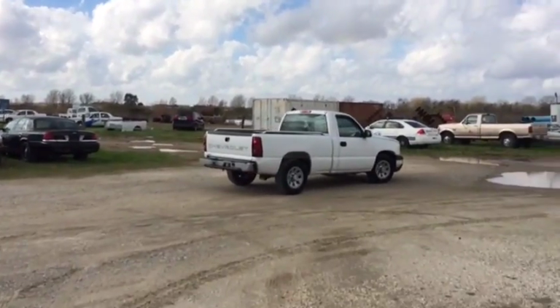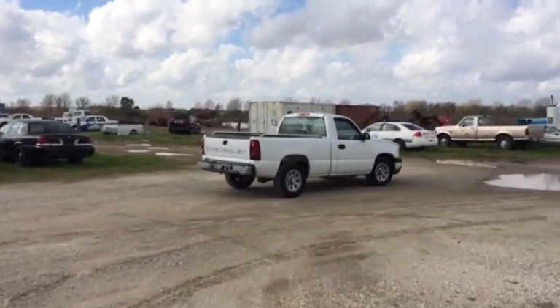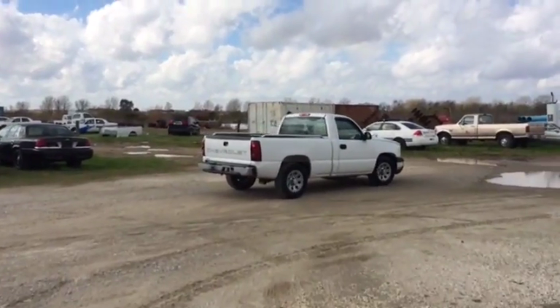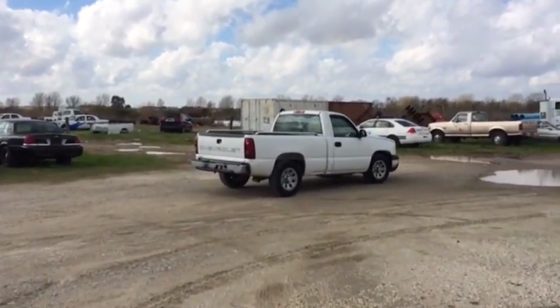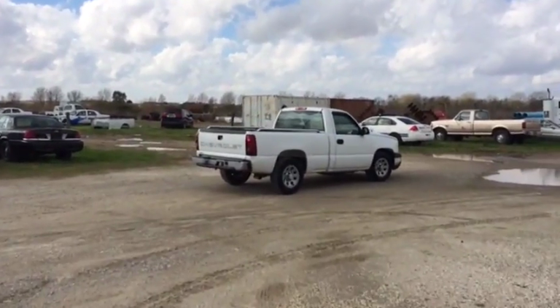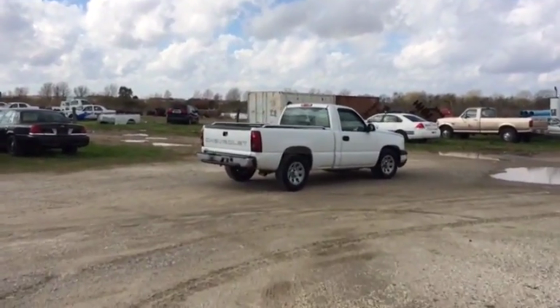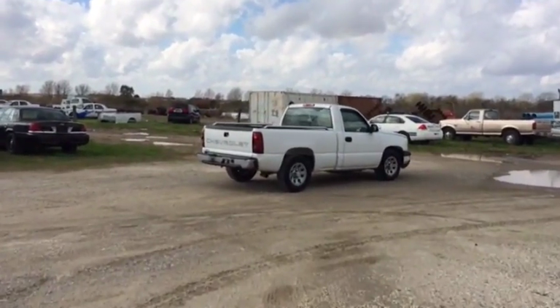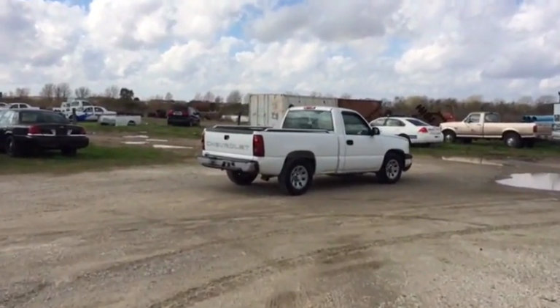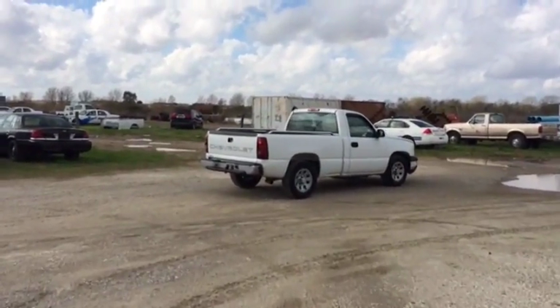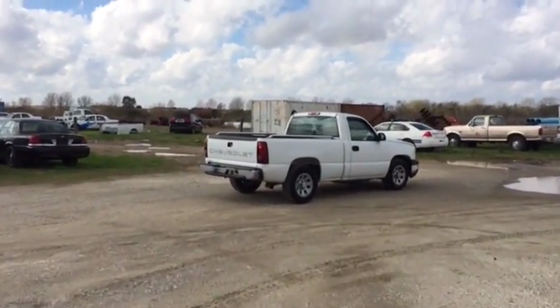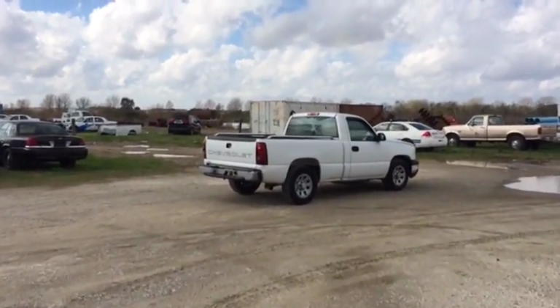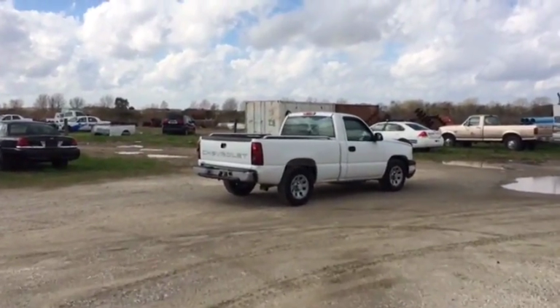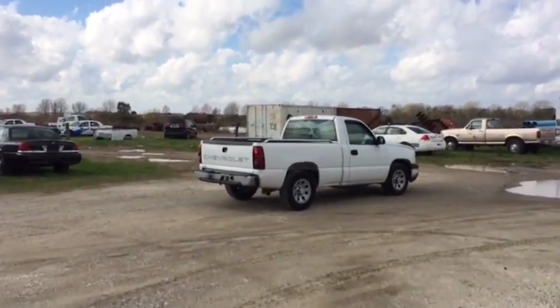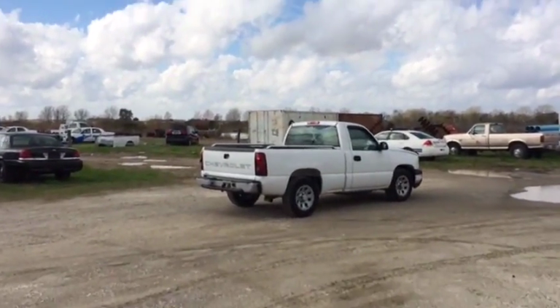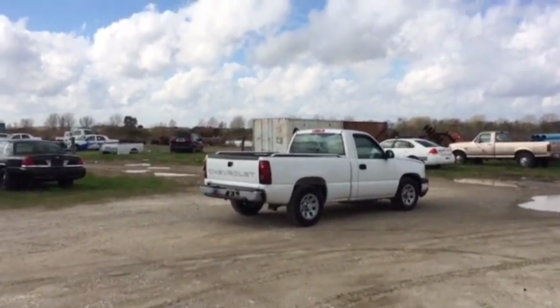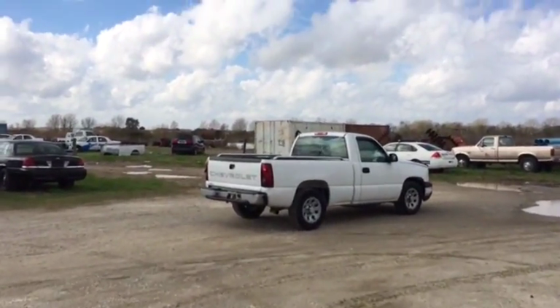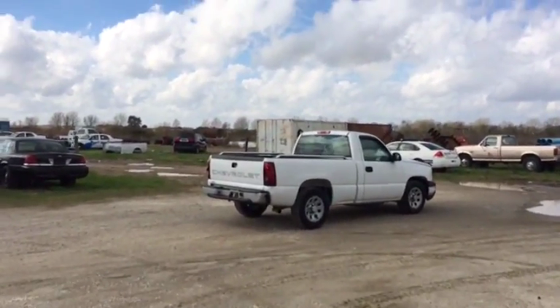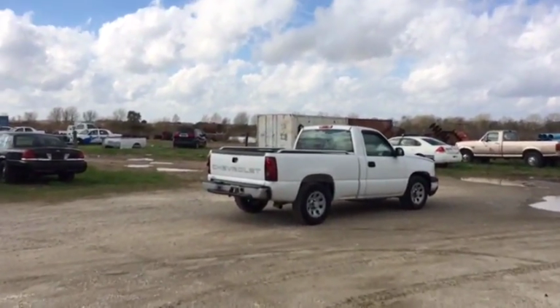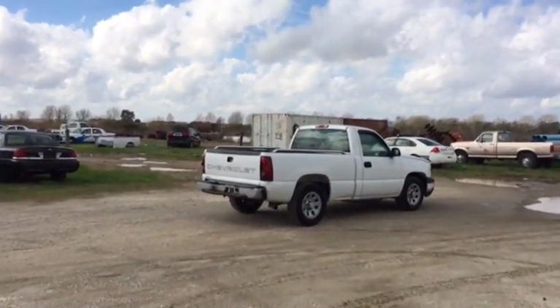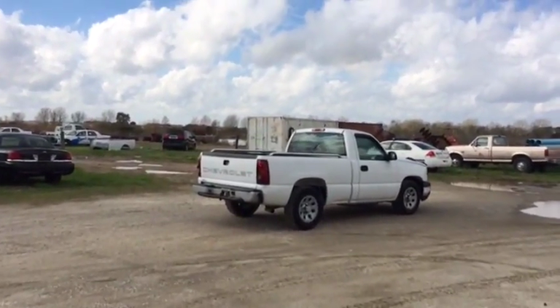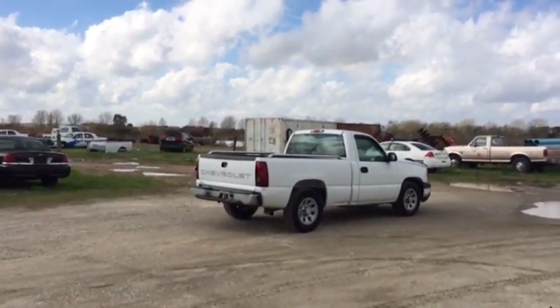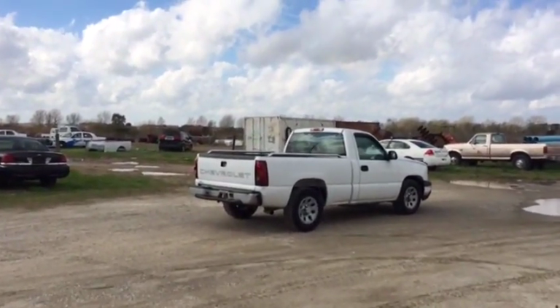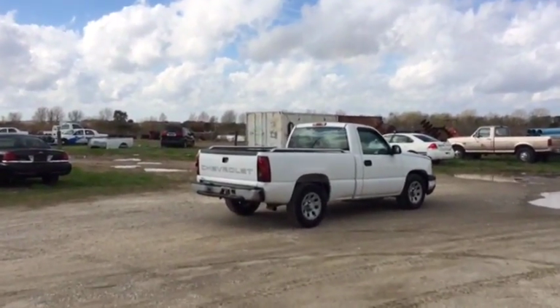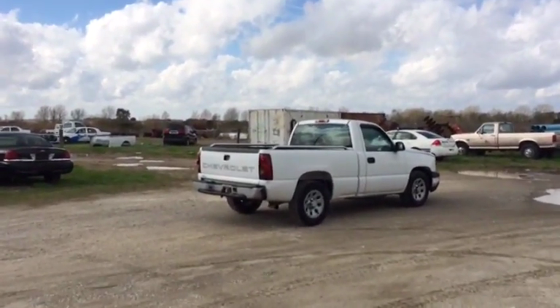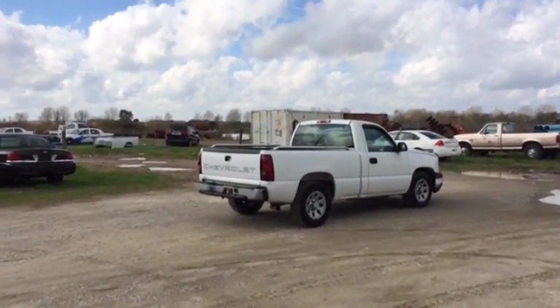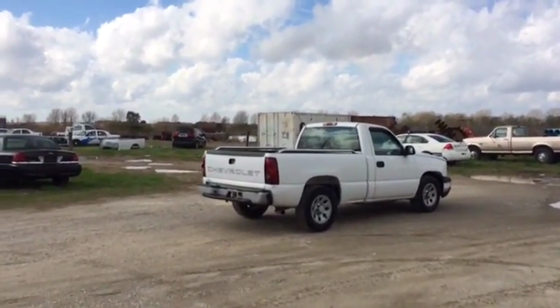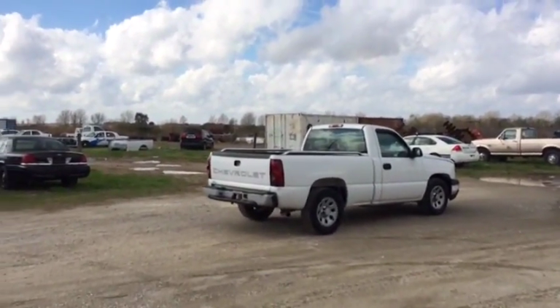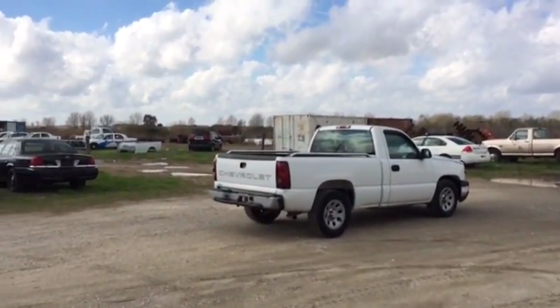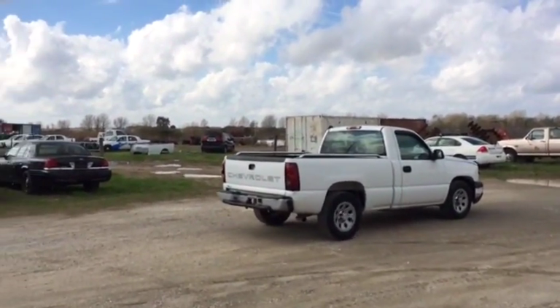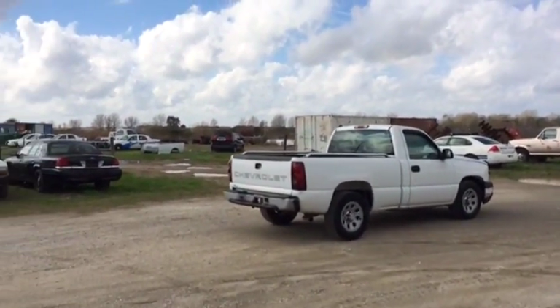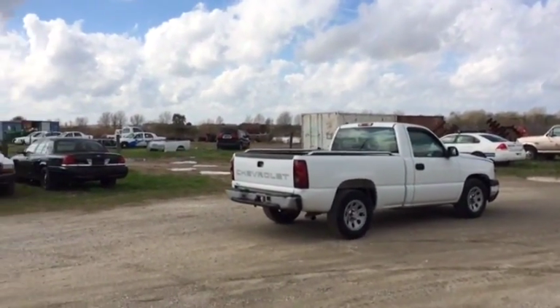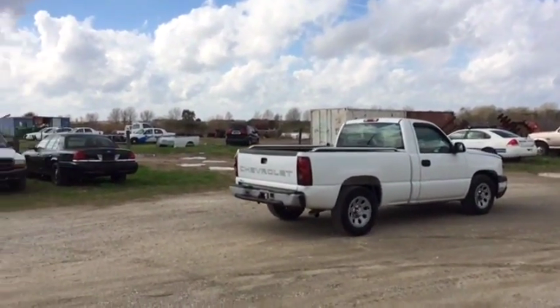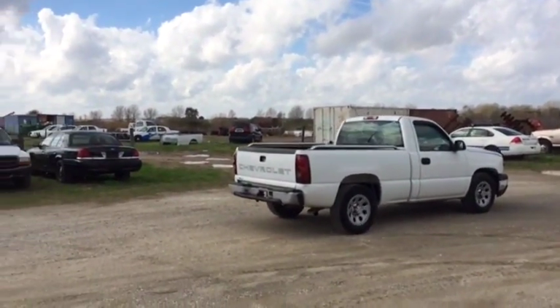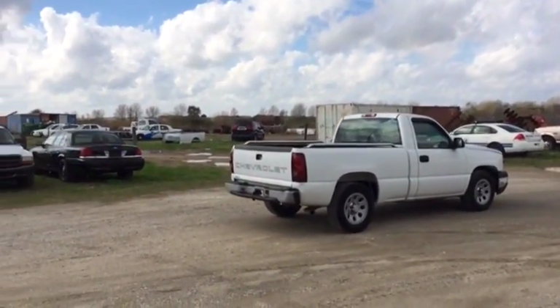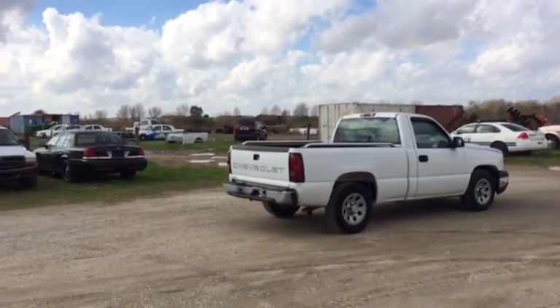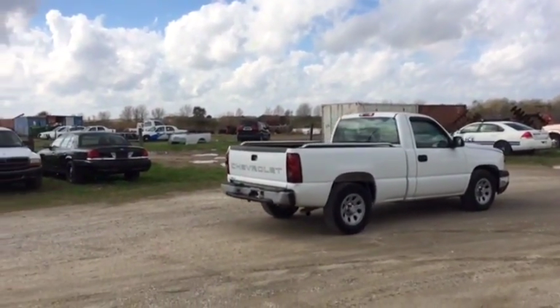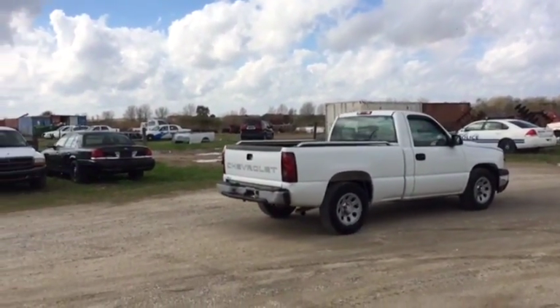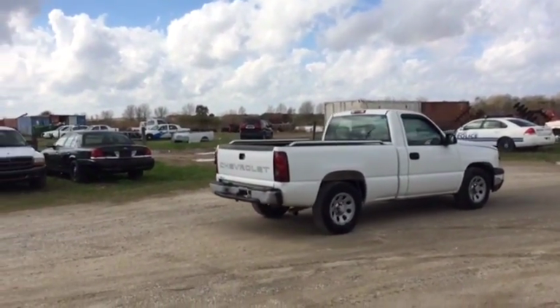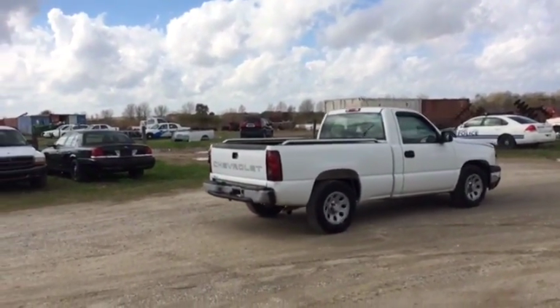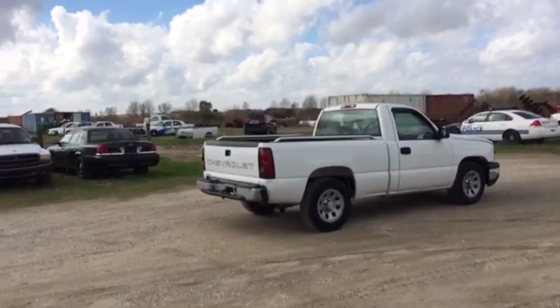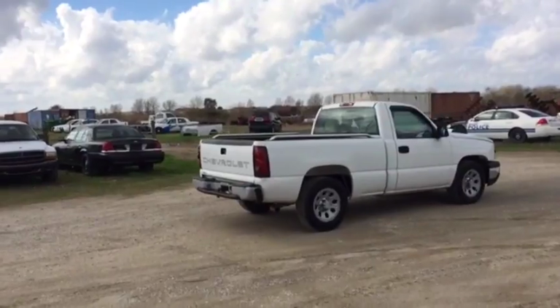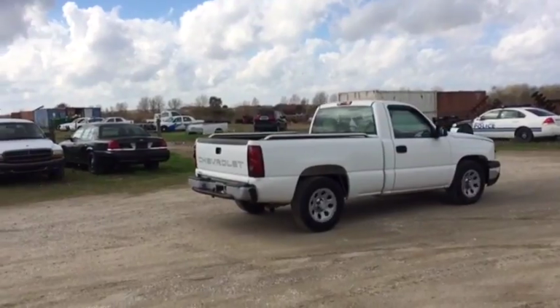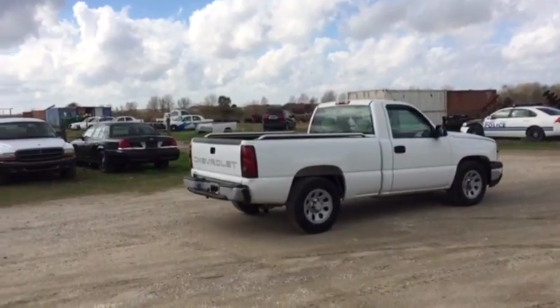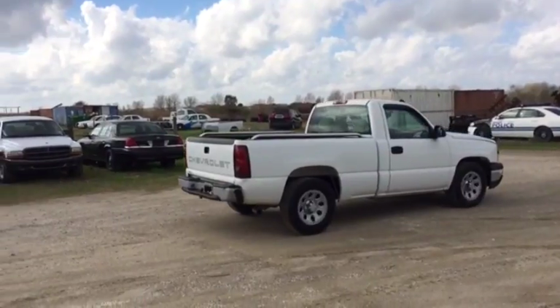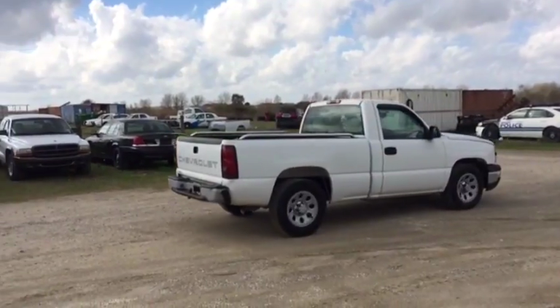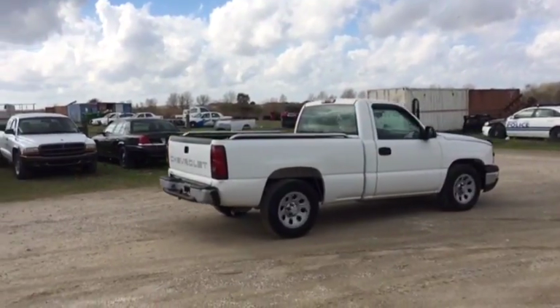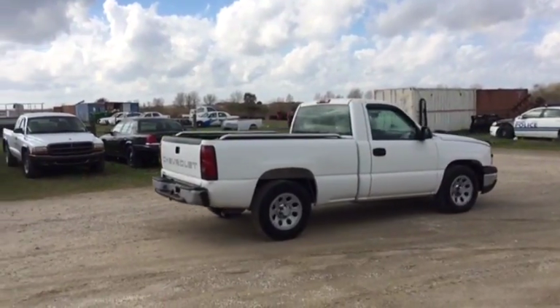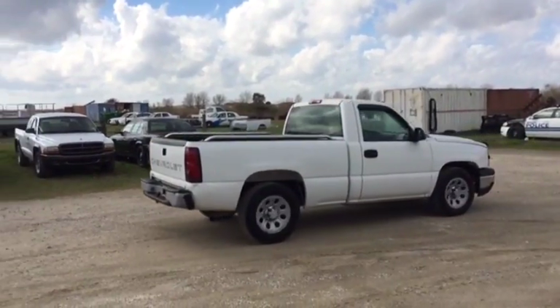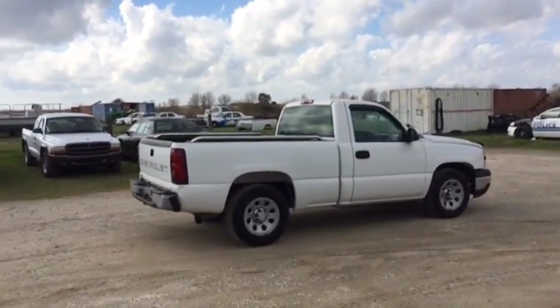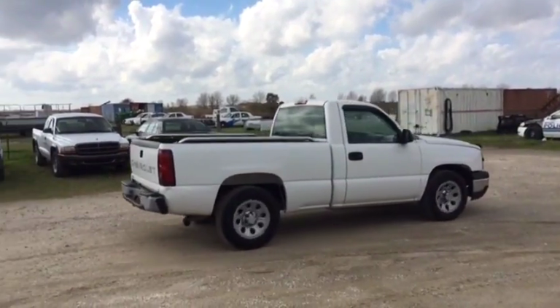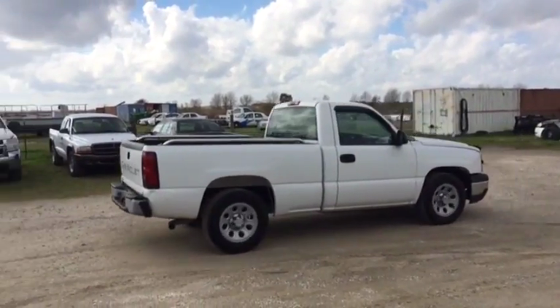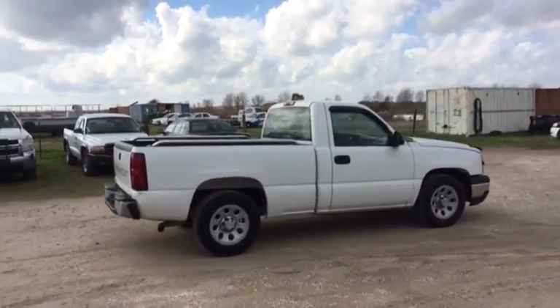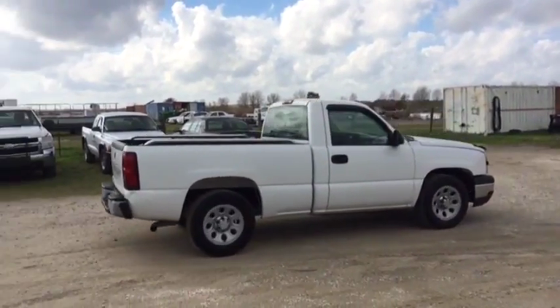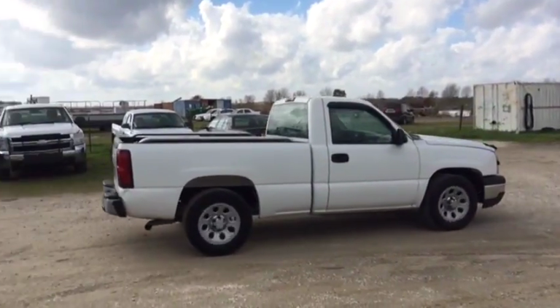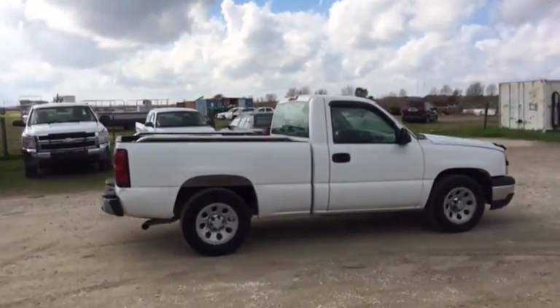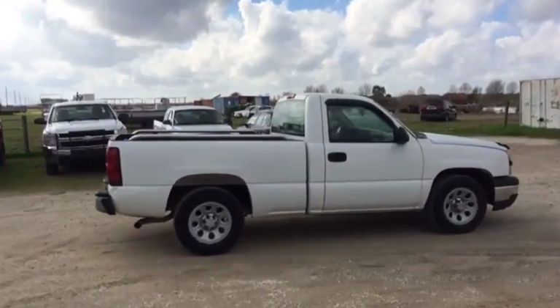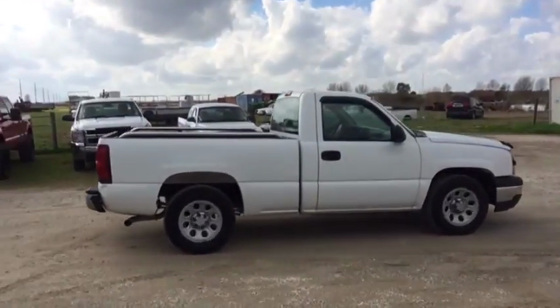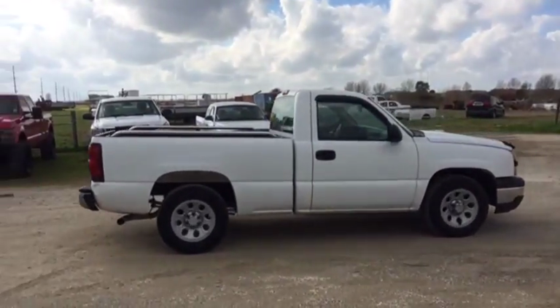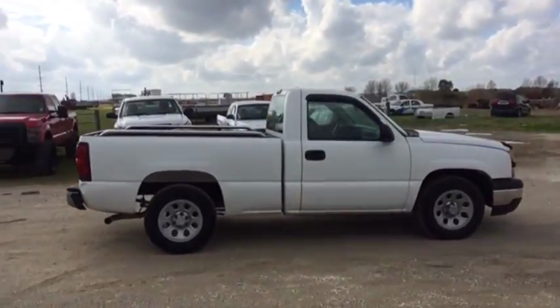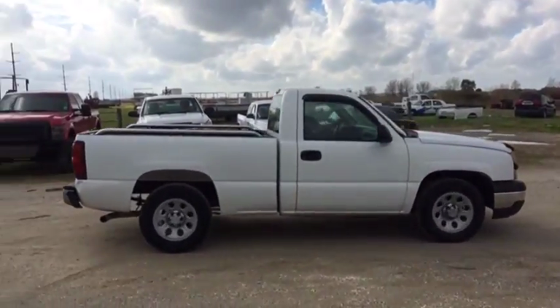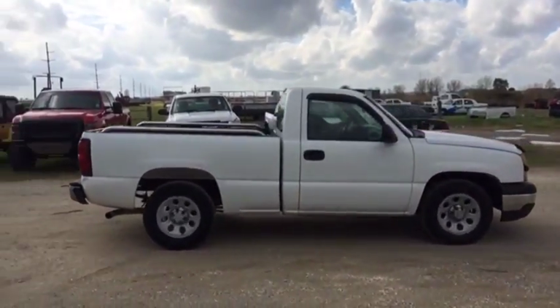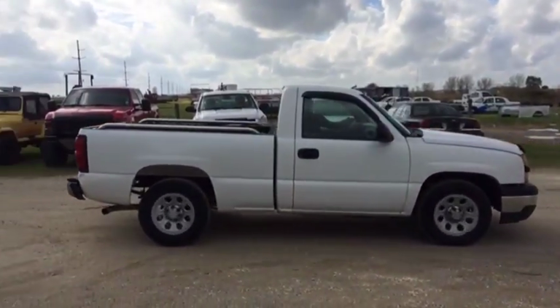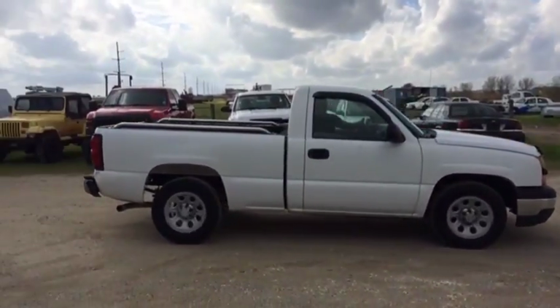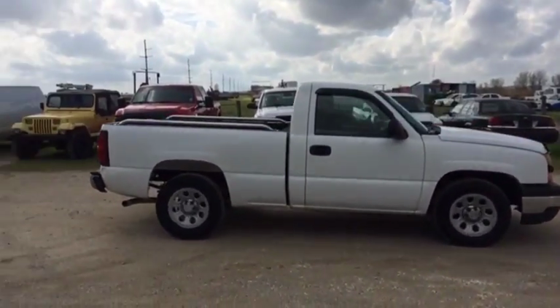The truck does run a little lean — you can hear it running right there. It does run a little lean, but it does crank, it does run, it does drive. It only has 154,000 miles, so it's a pretty low-mile truck.